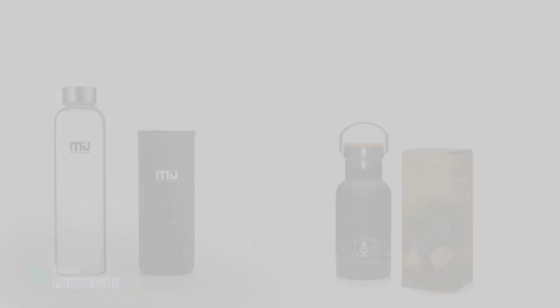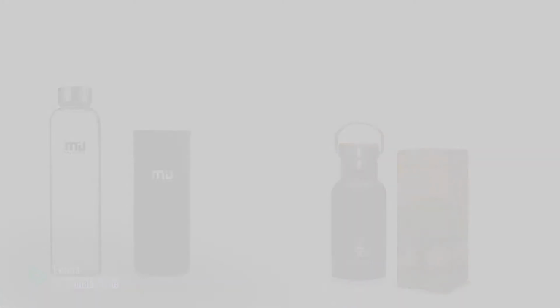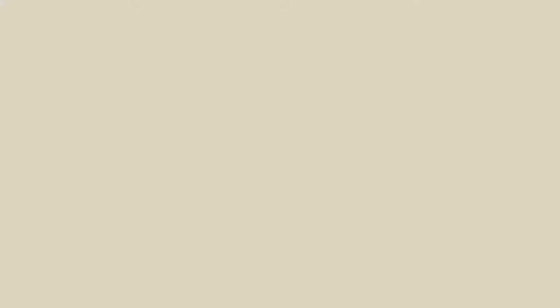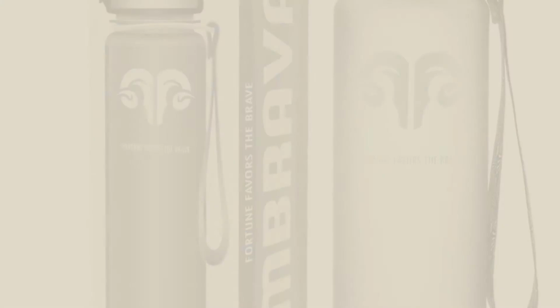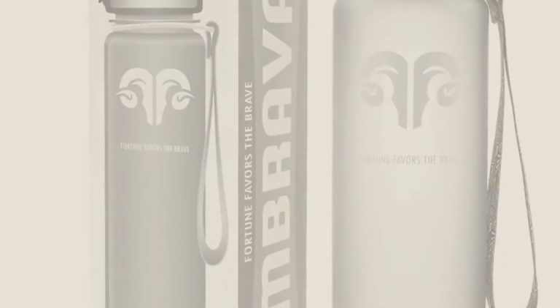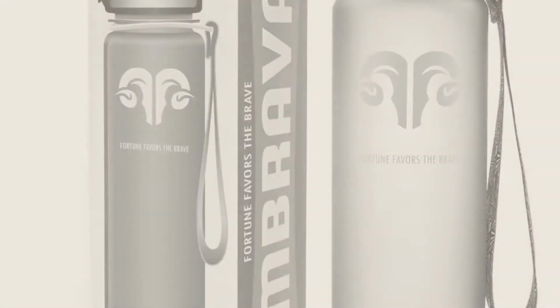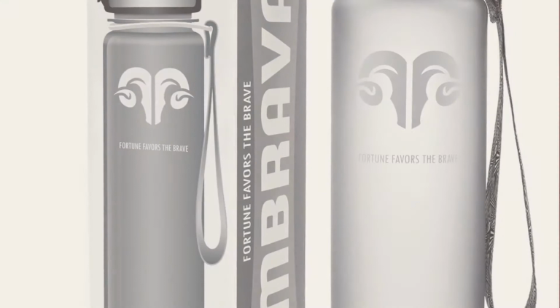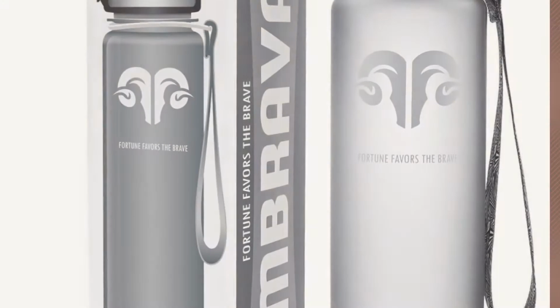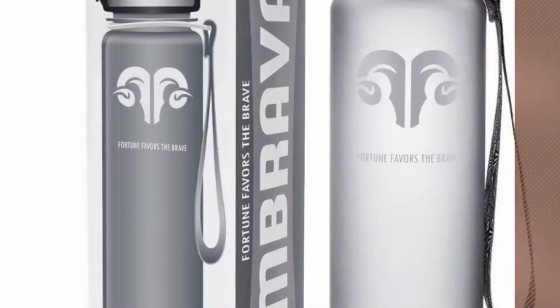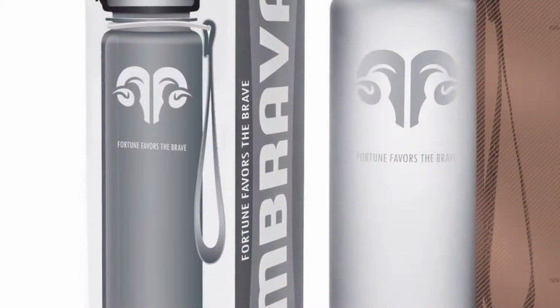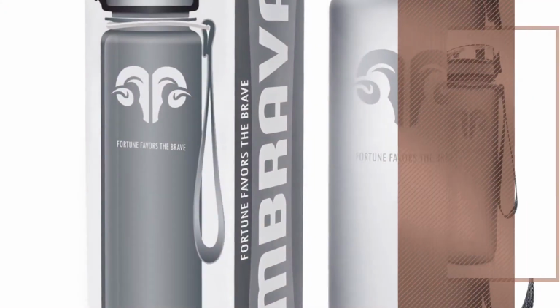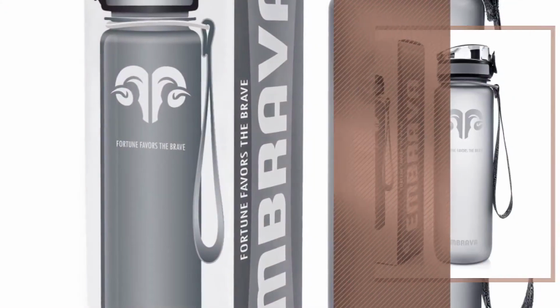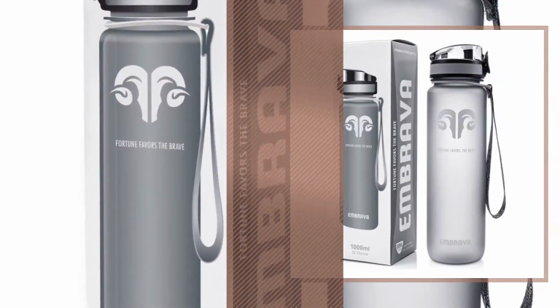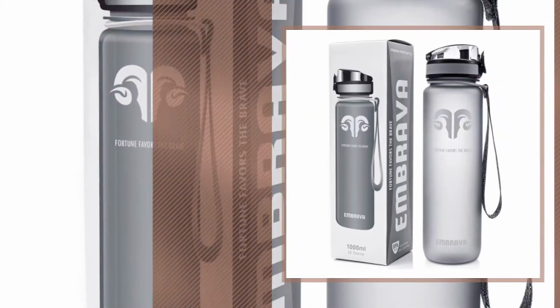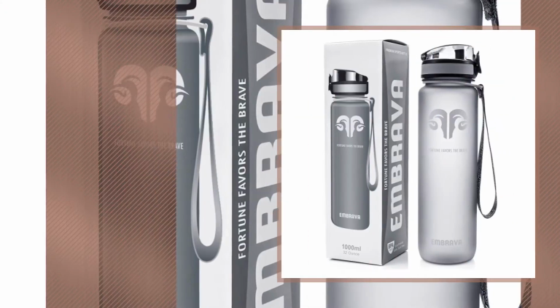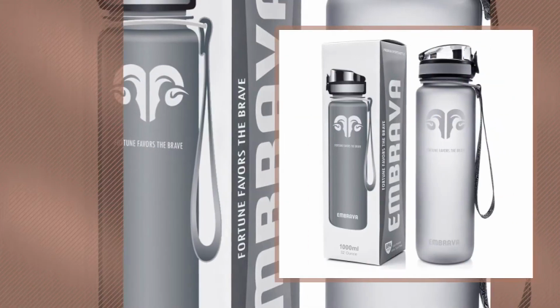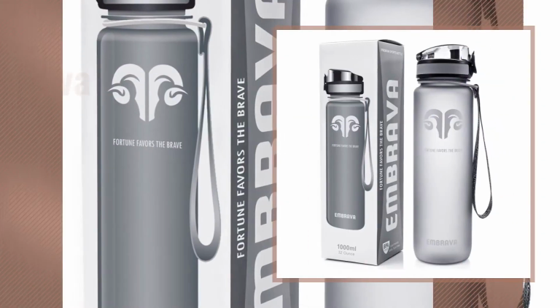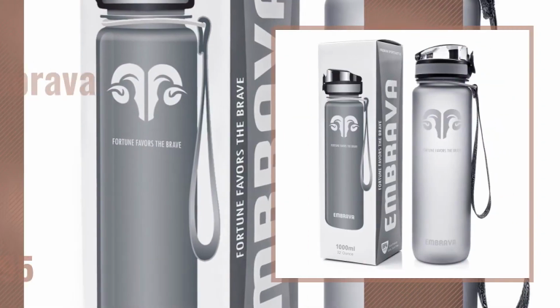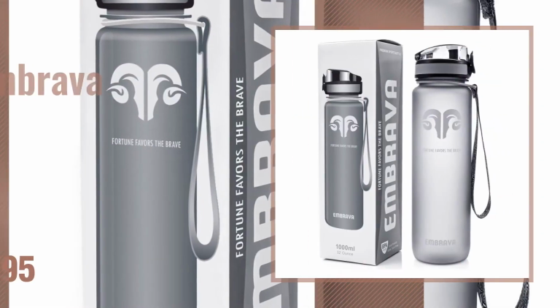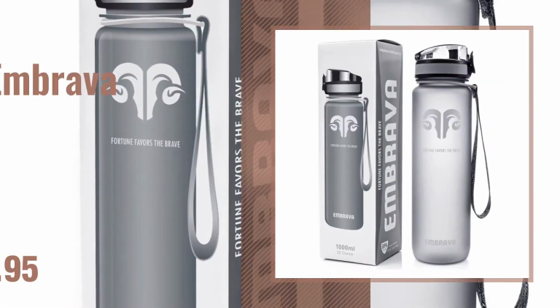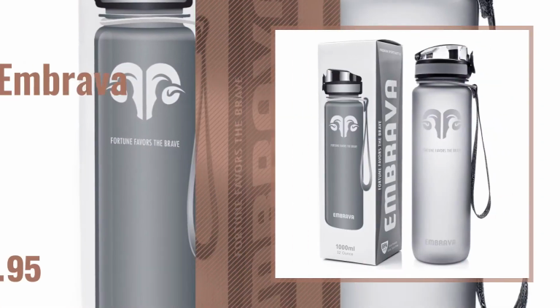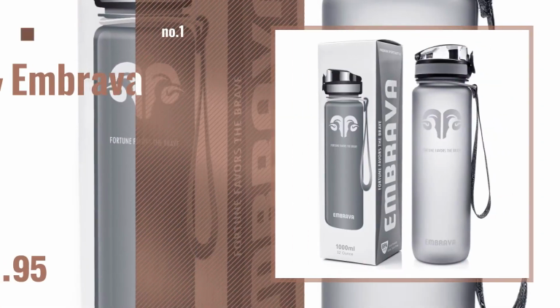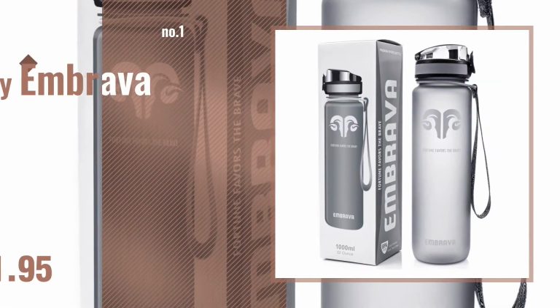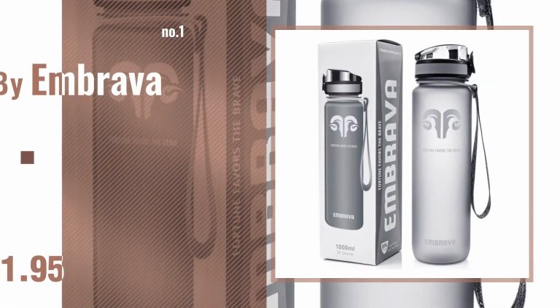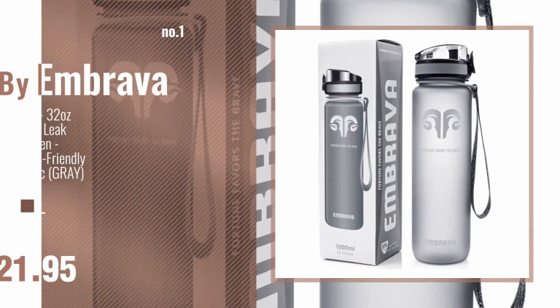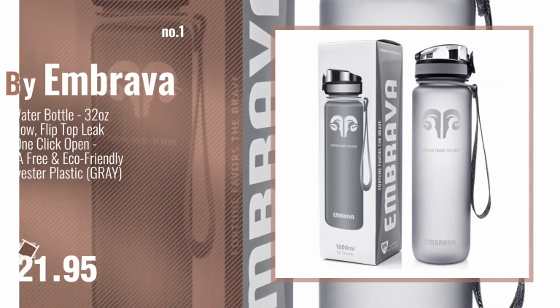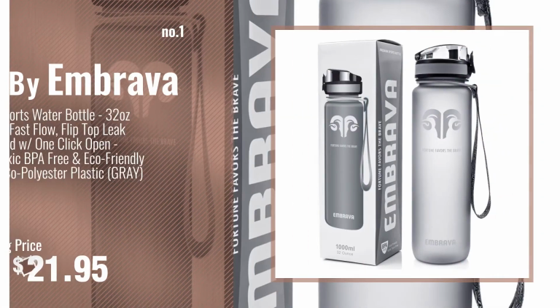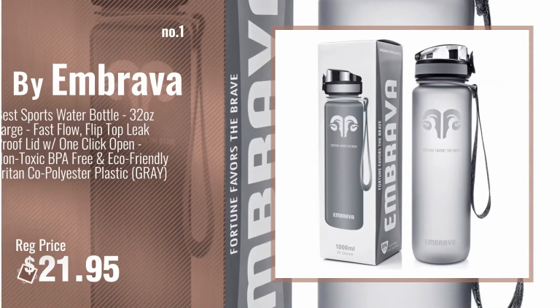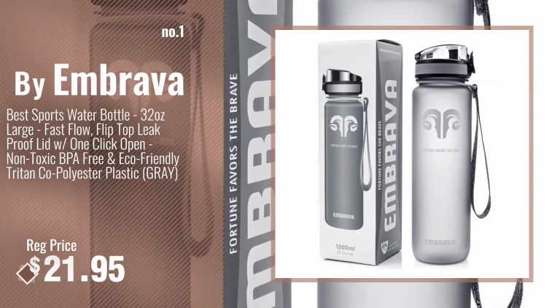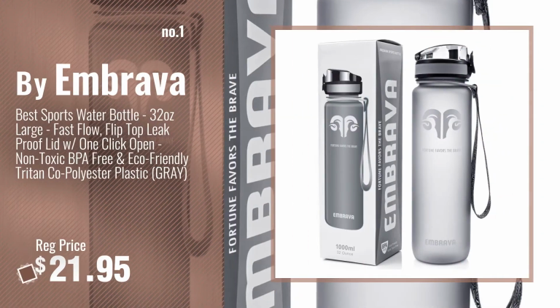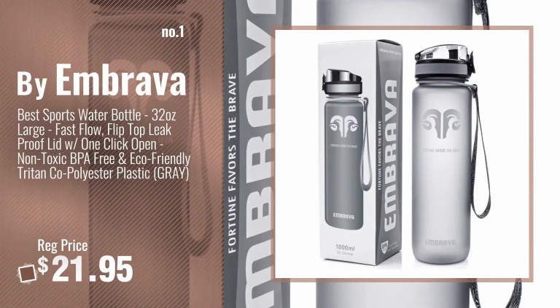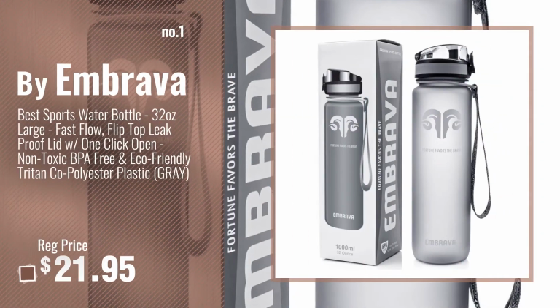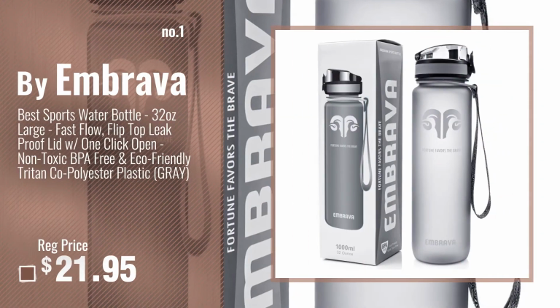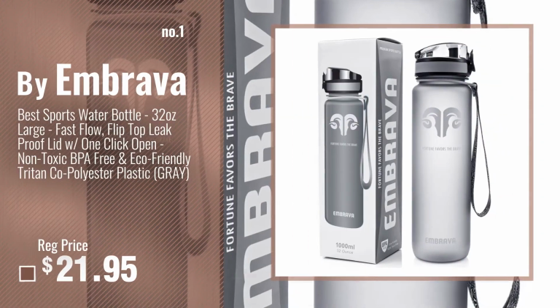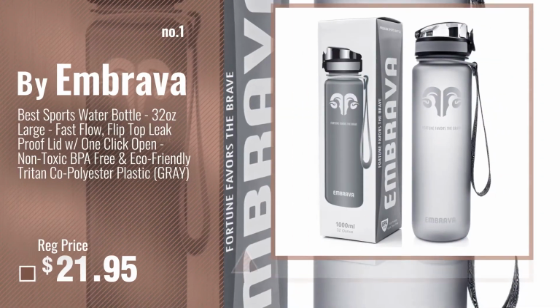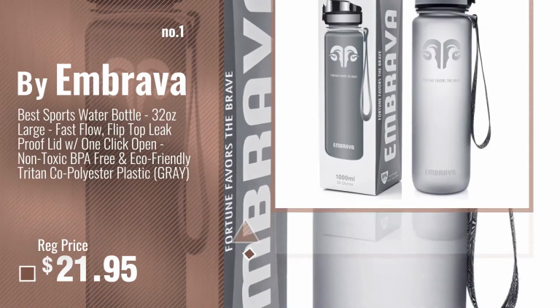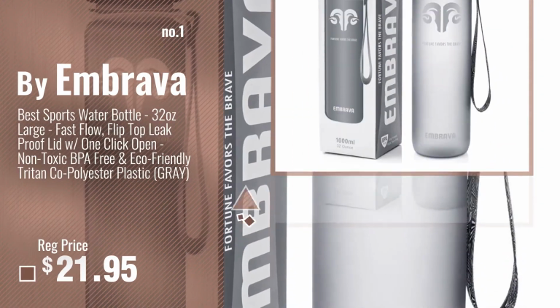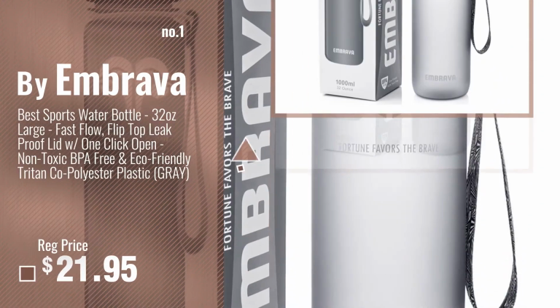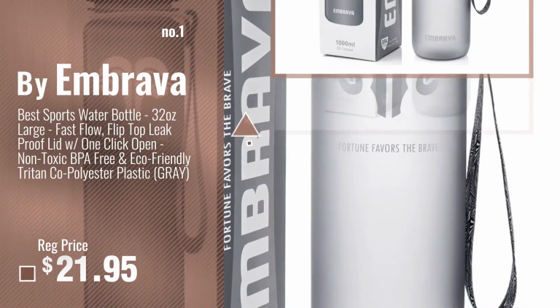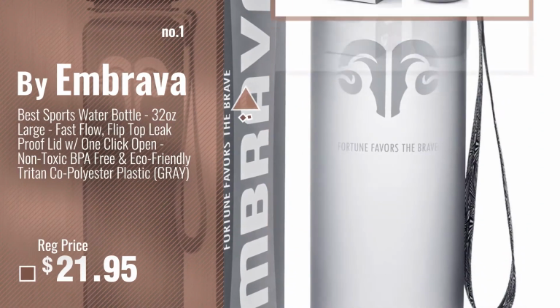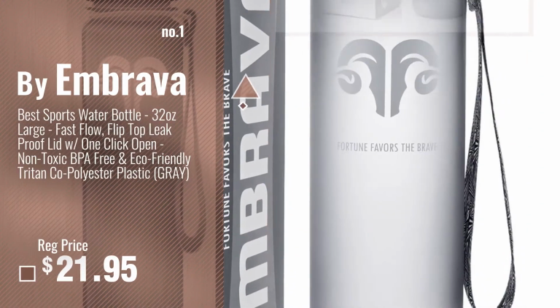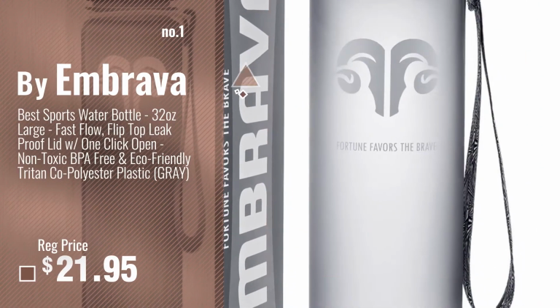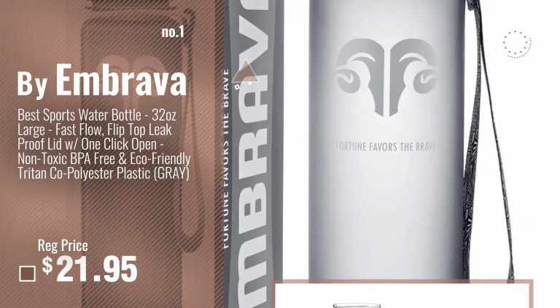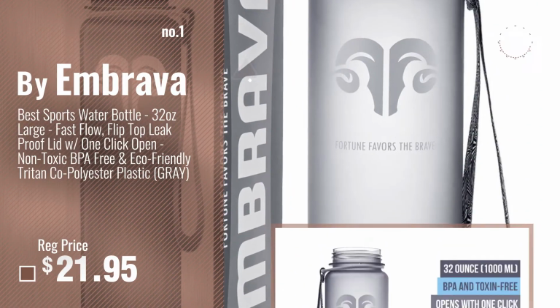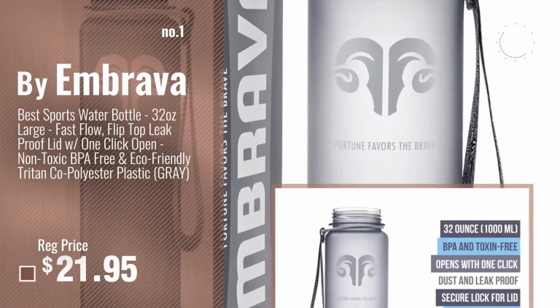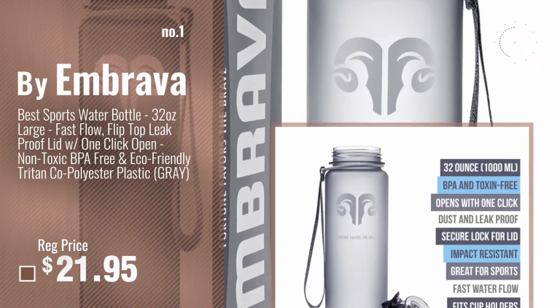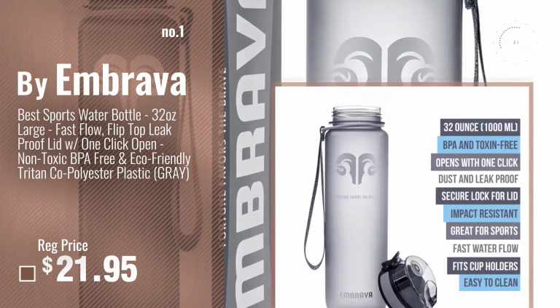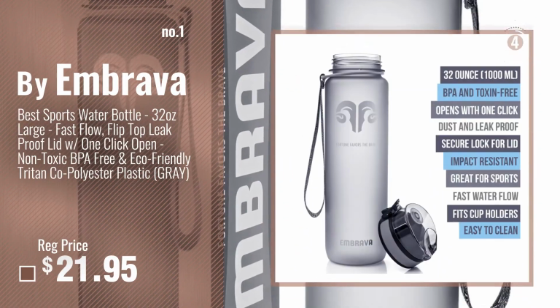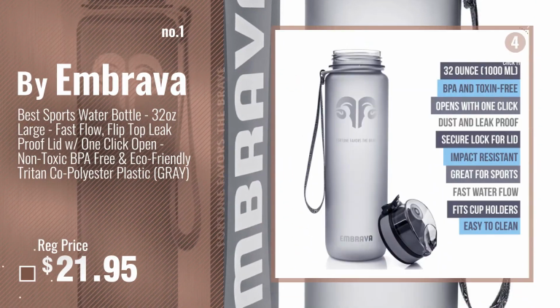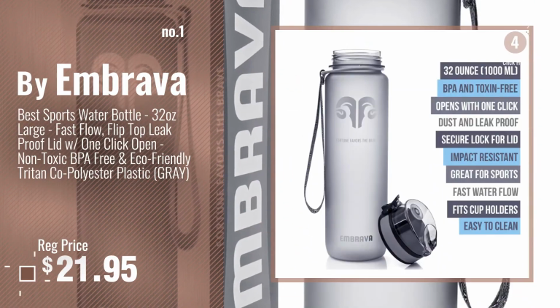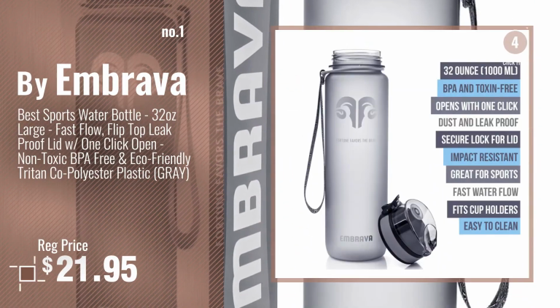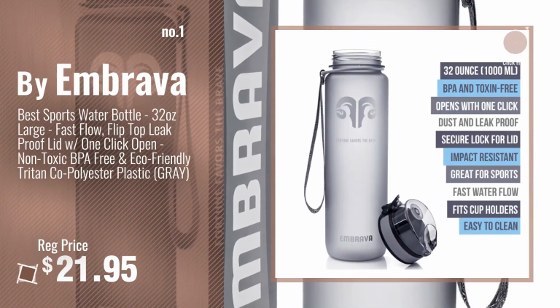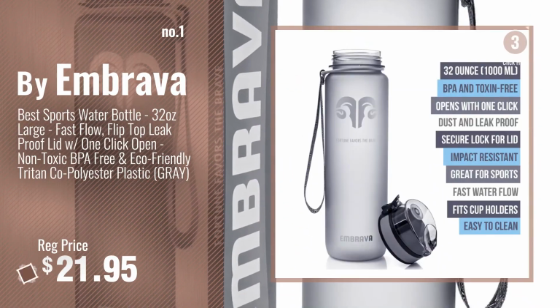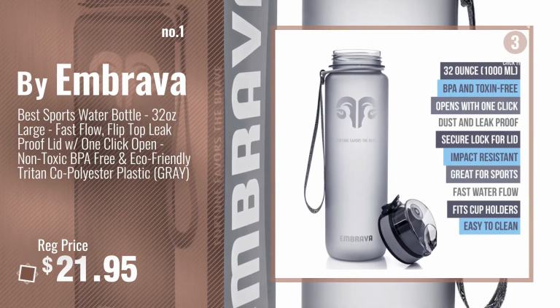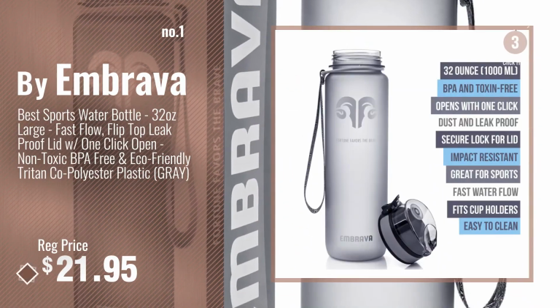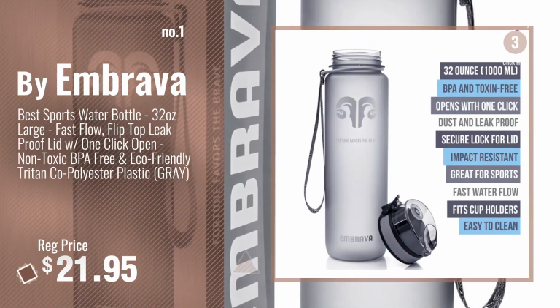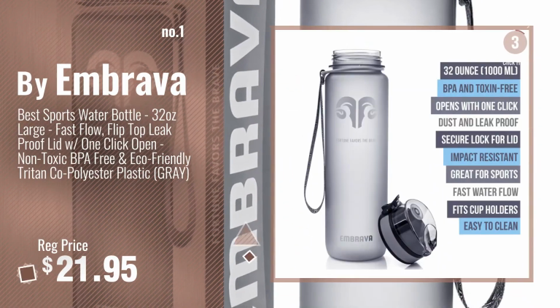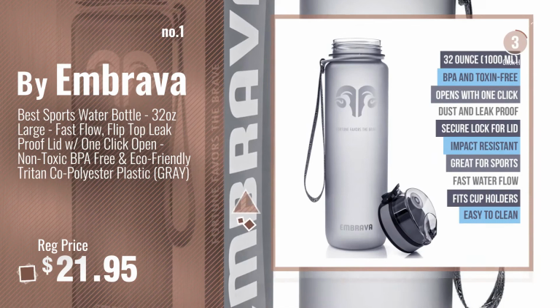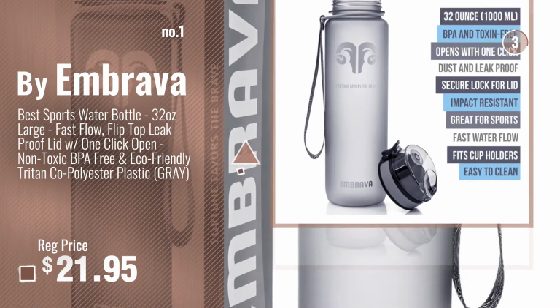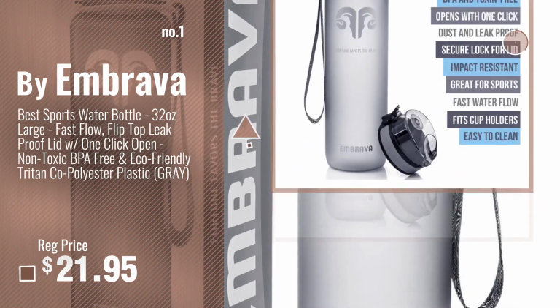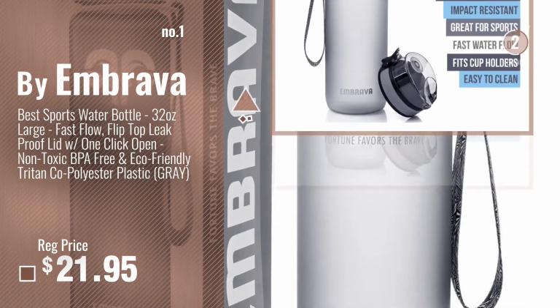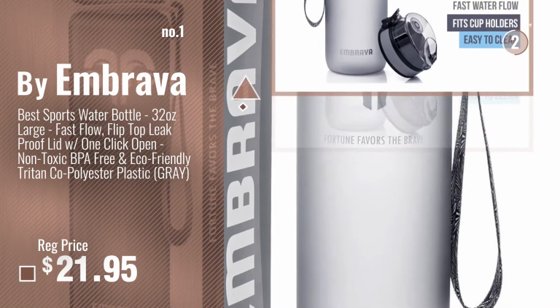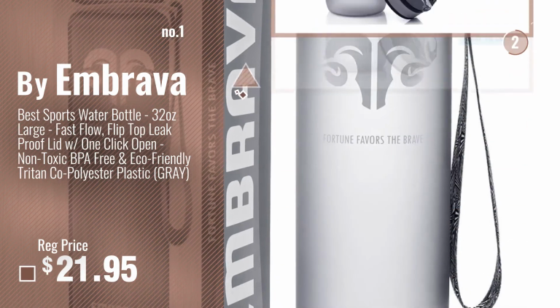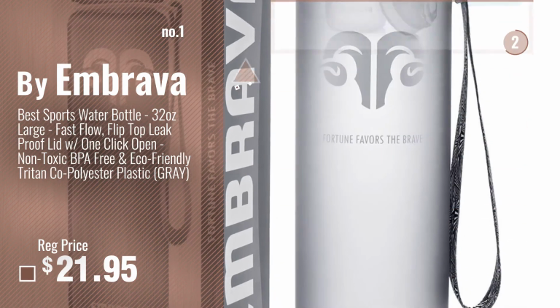Number 1 — Most Popular — by Embrava. Watch this video, choose your favorite.